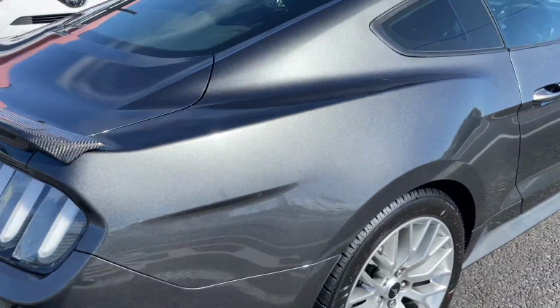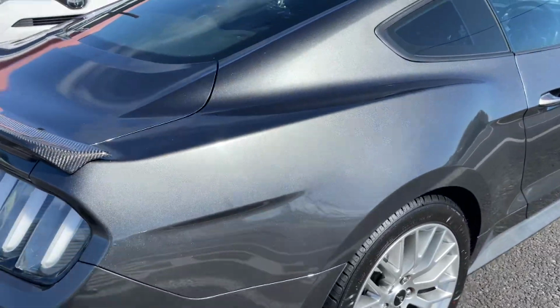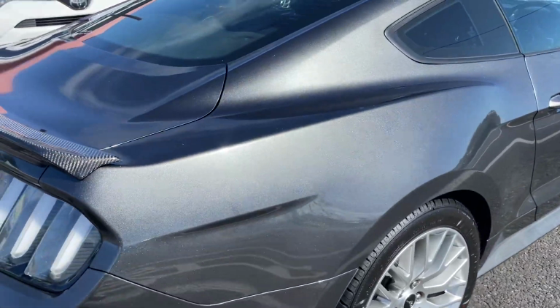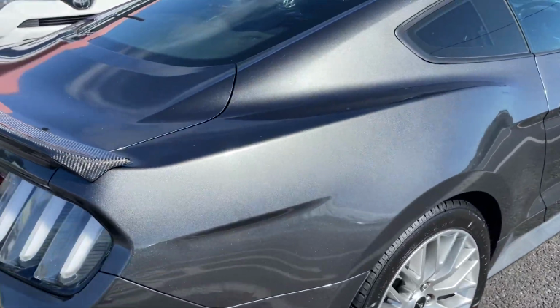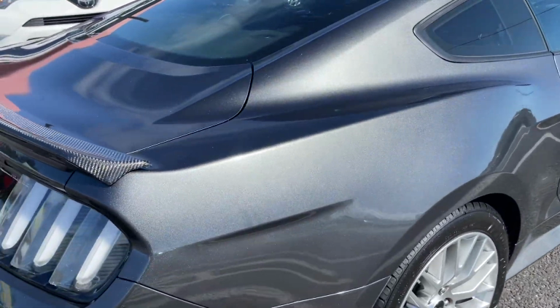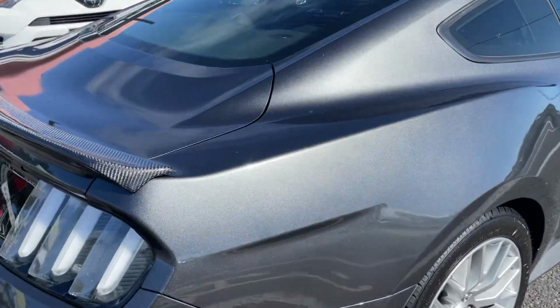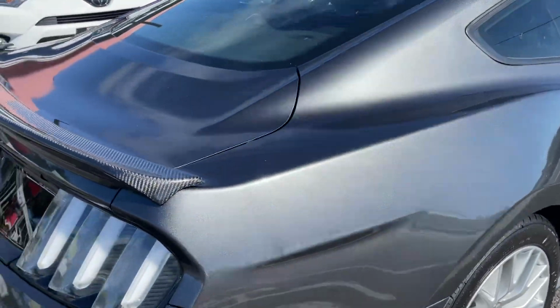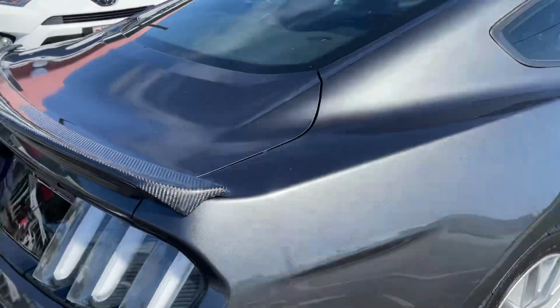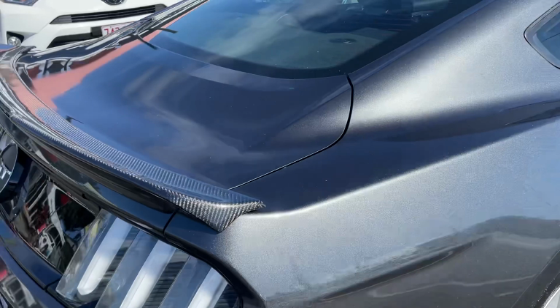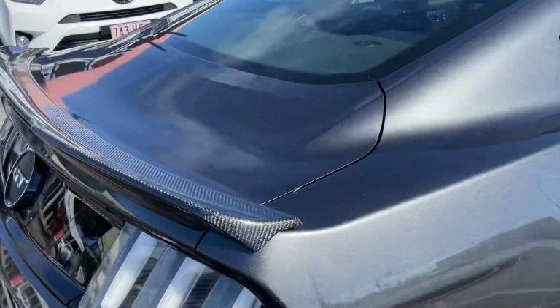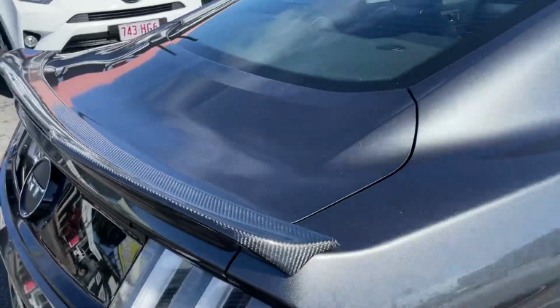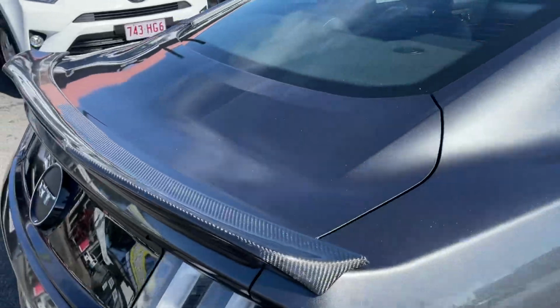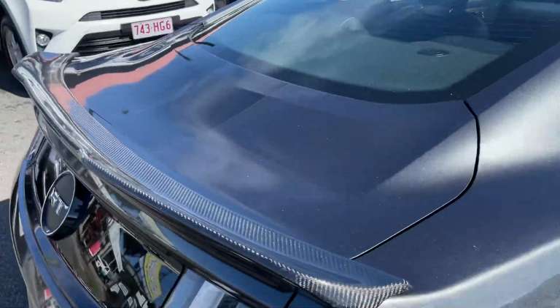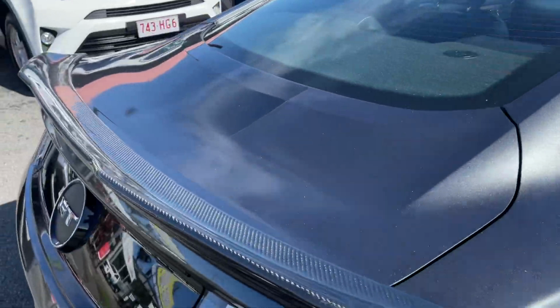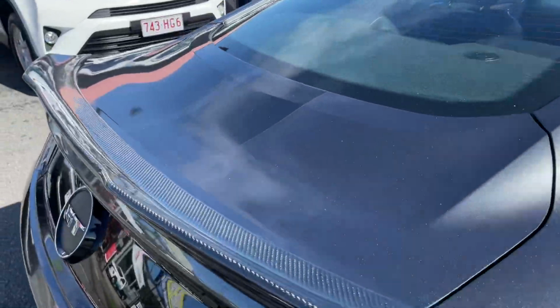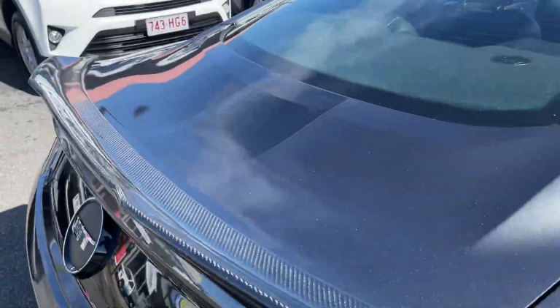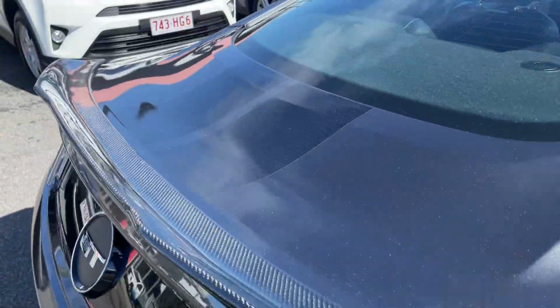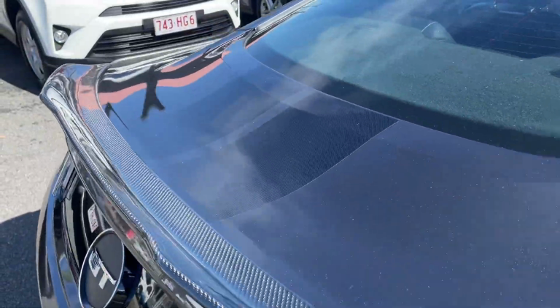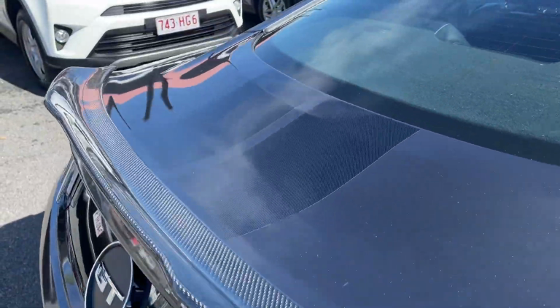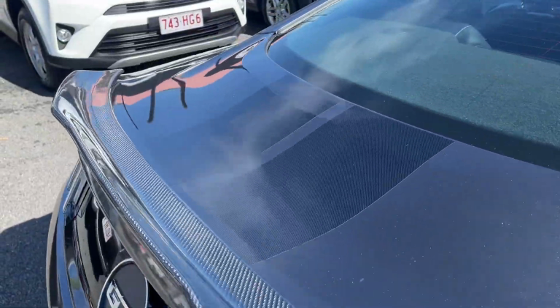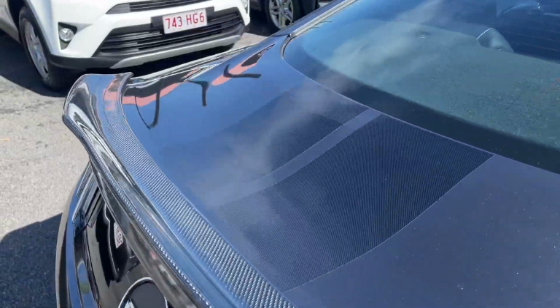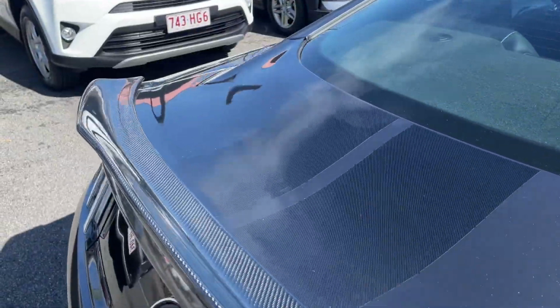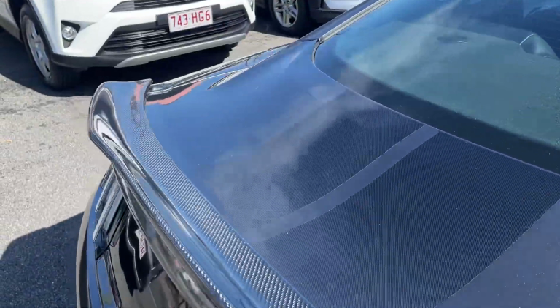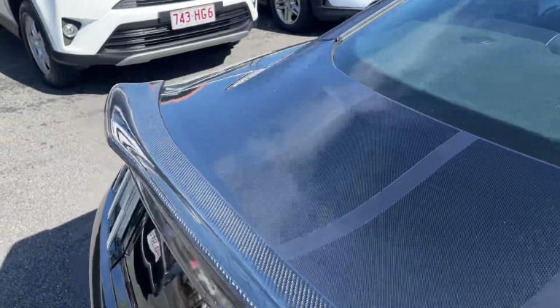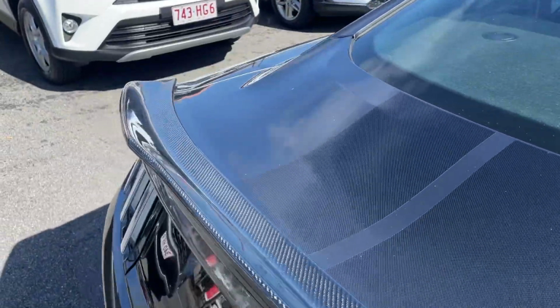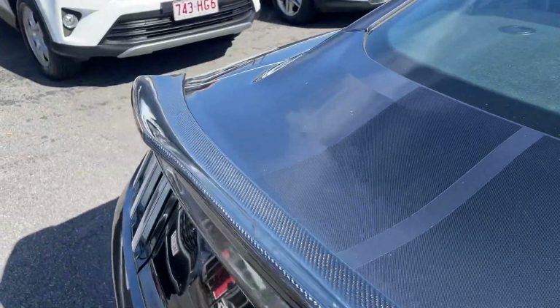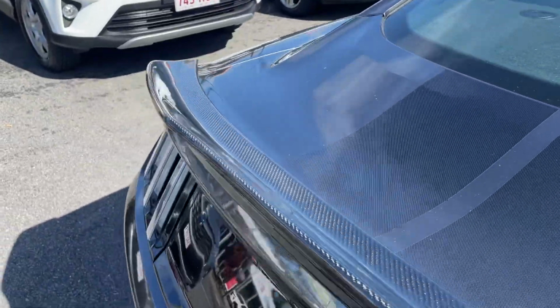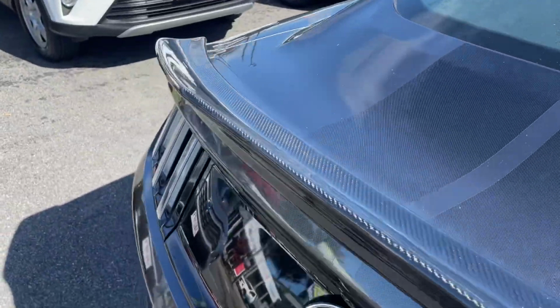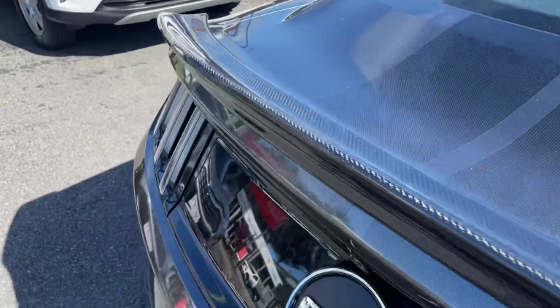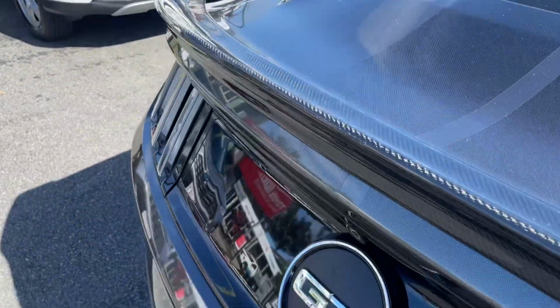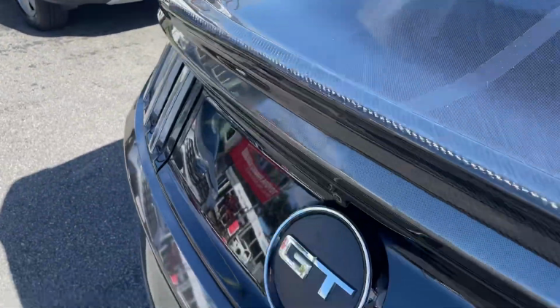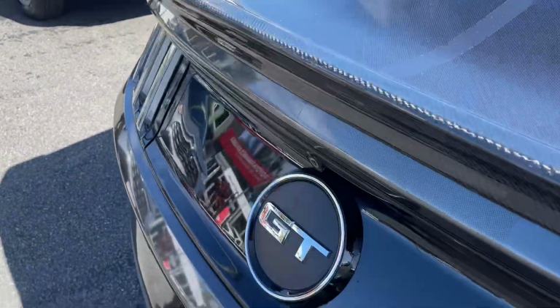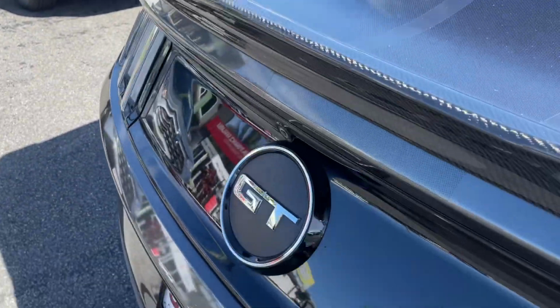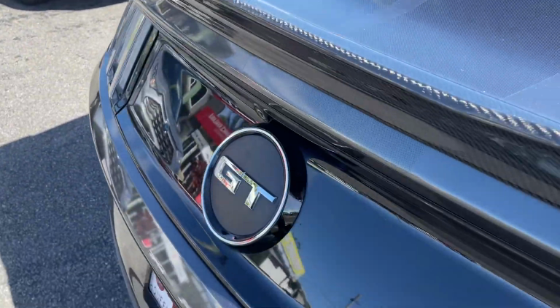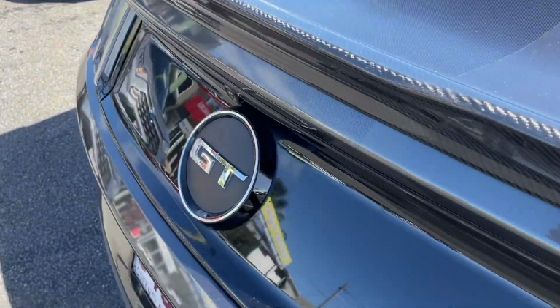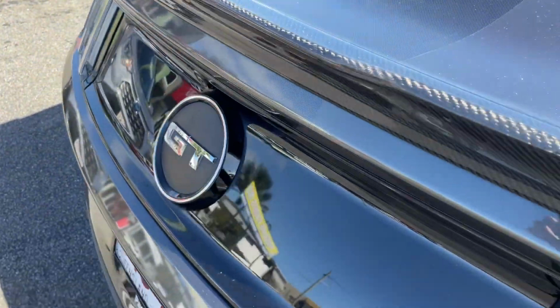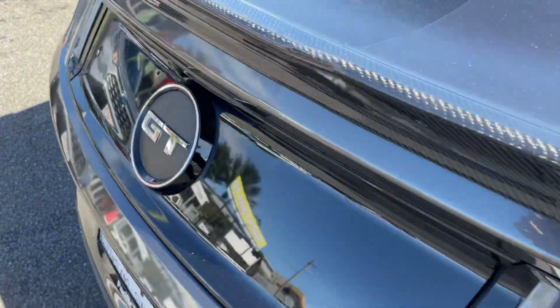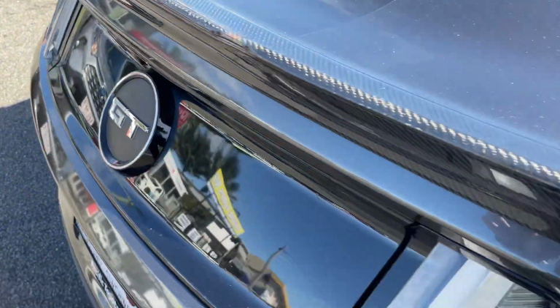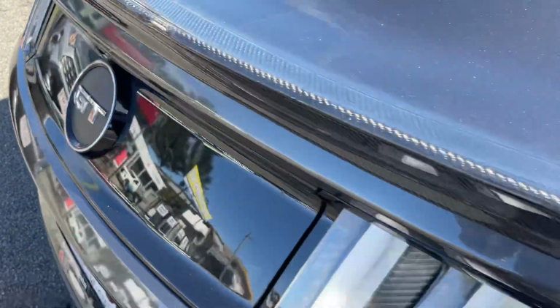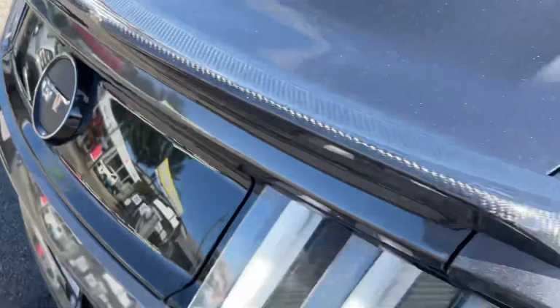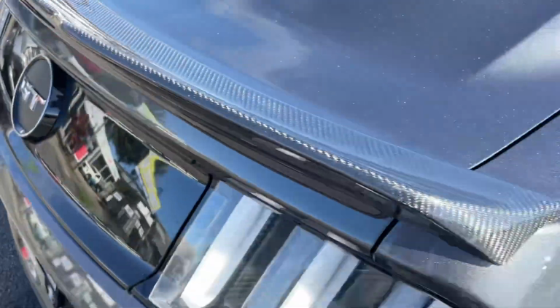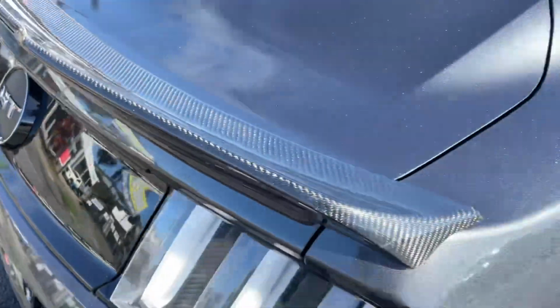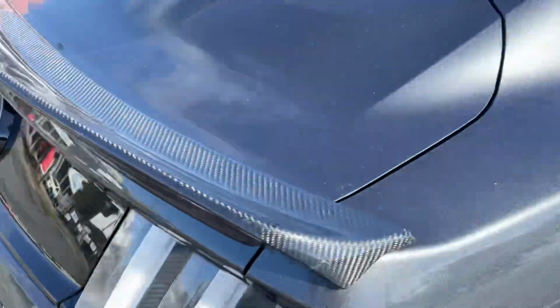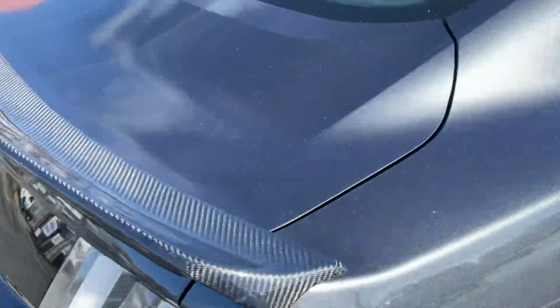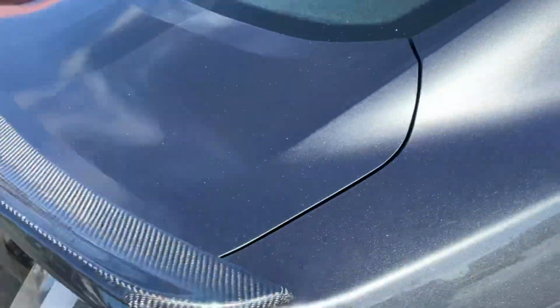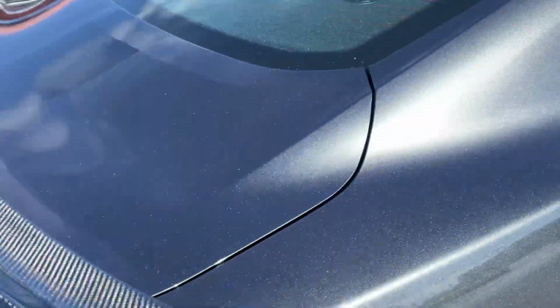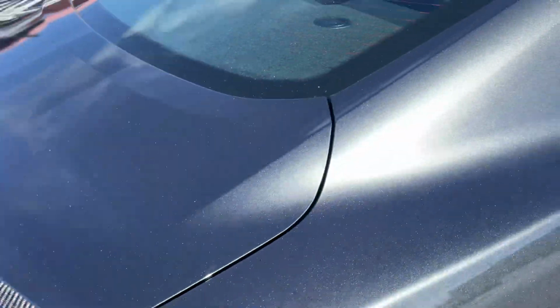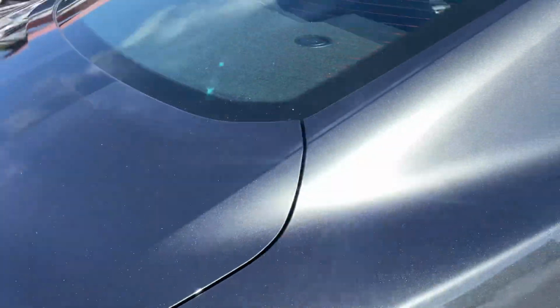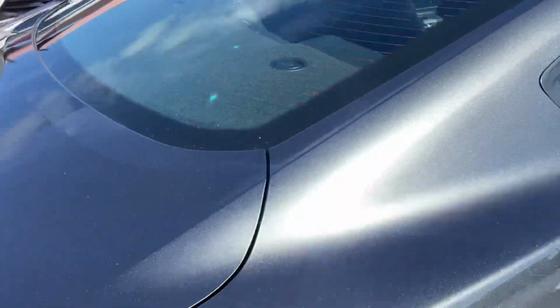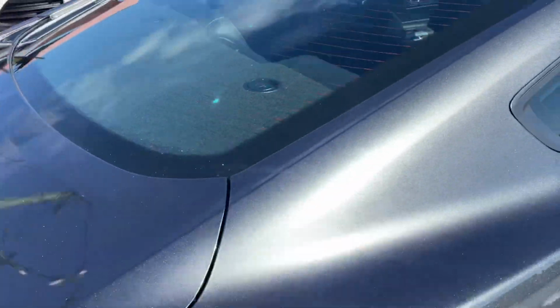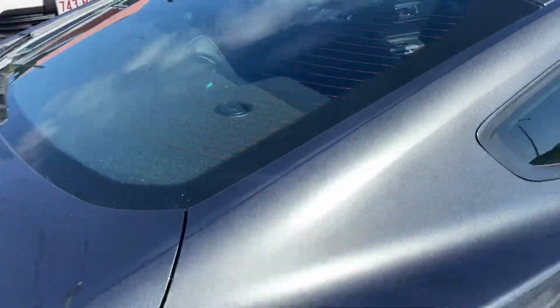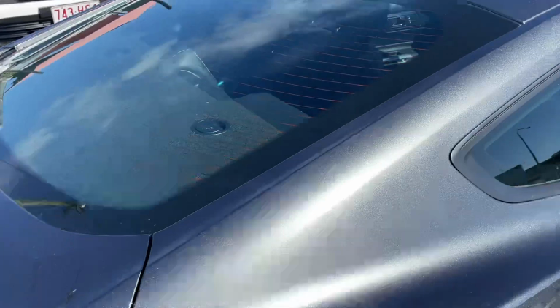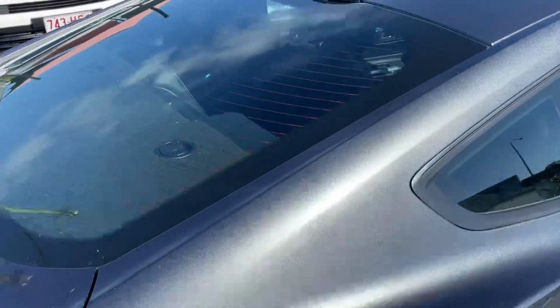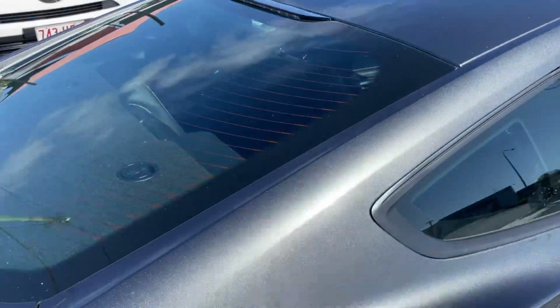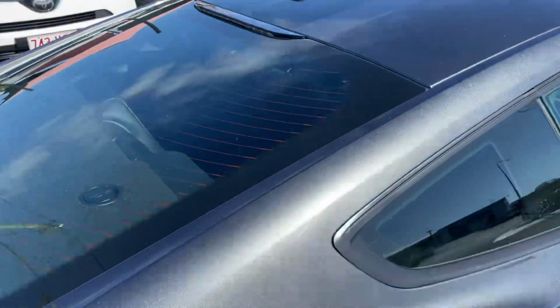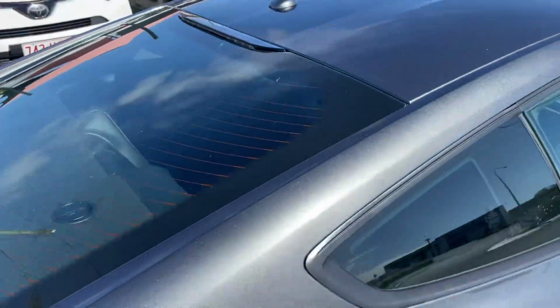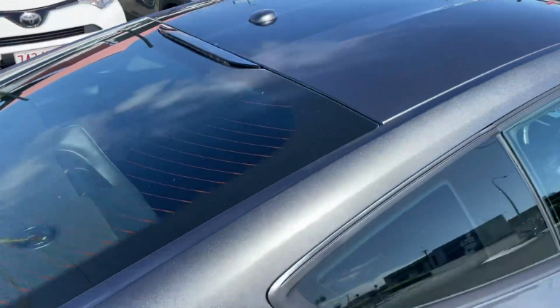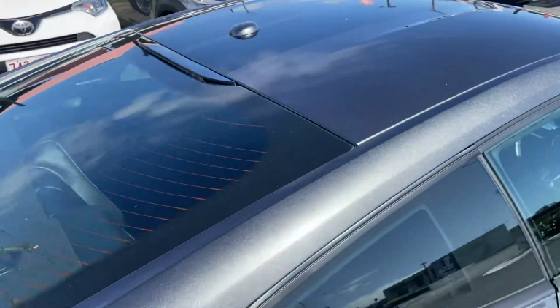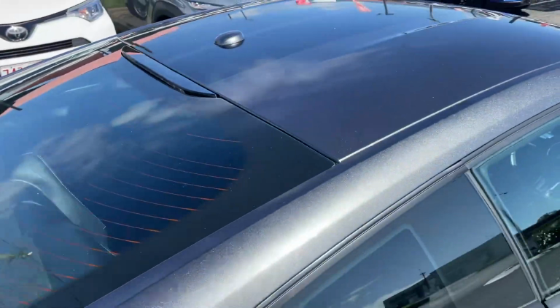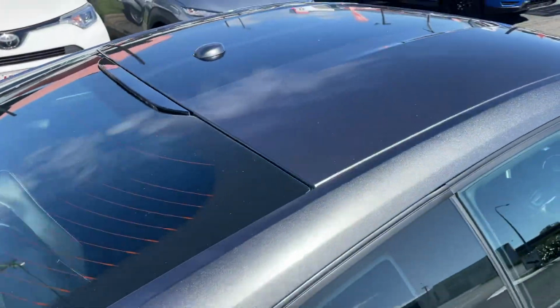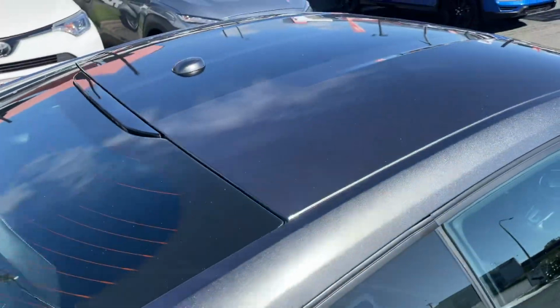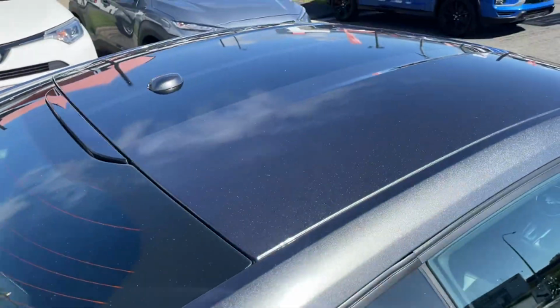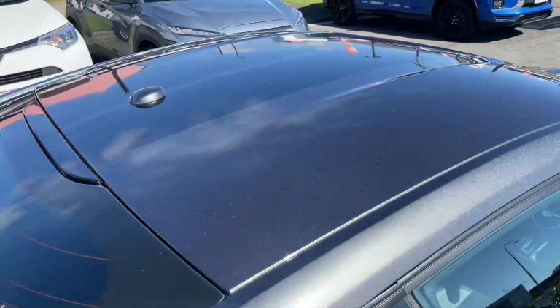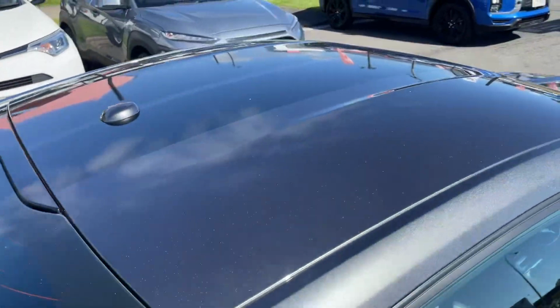The top of the tailgate there is all nice and clean as well, coming up onto your roof.